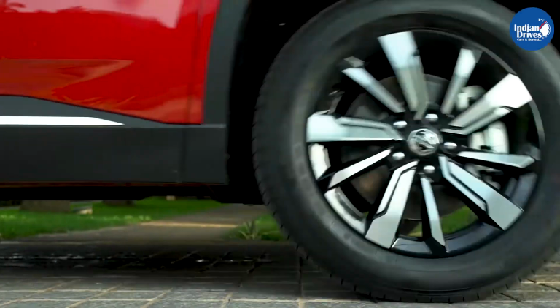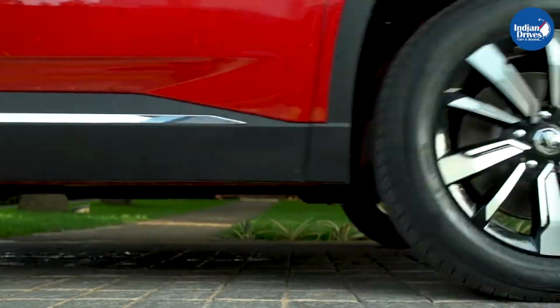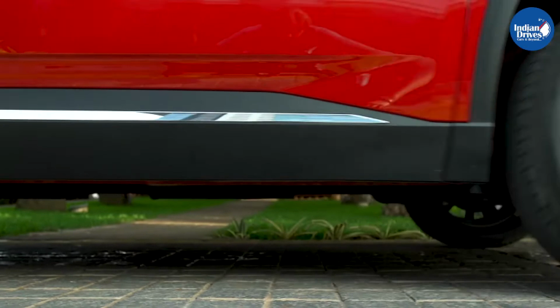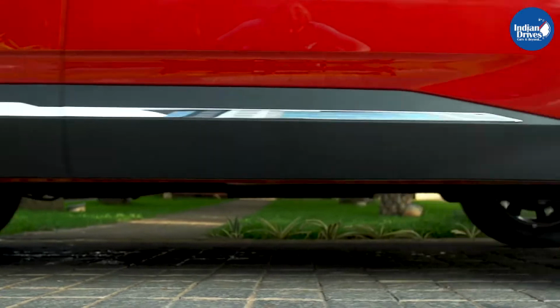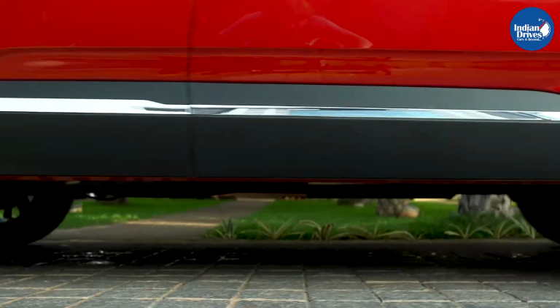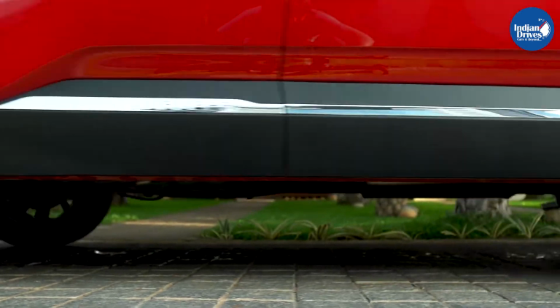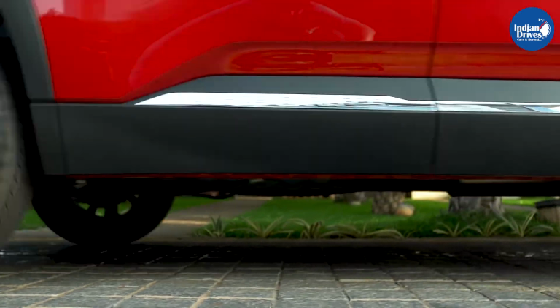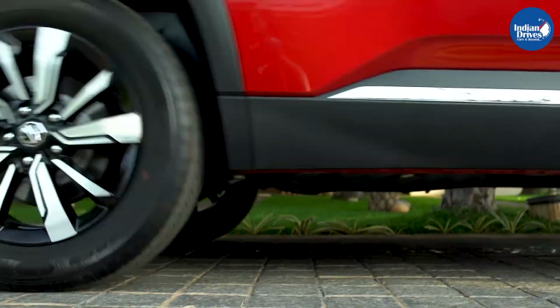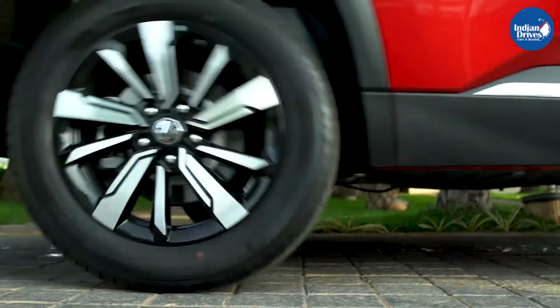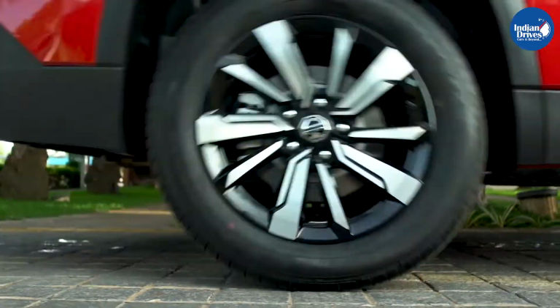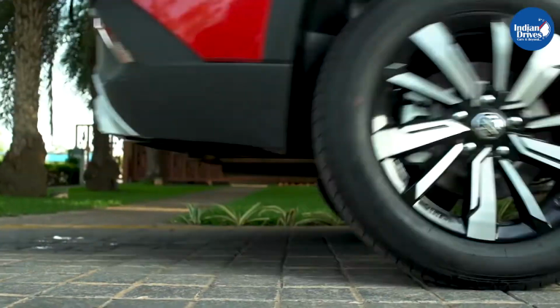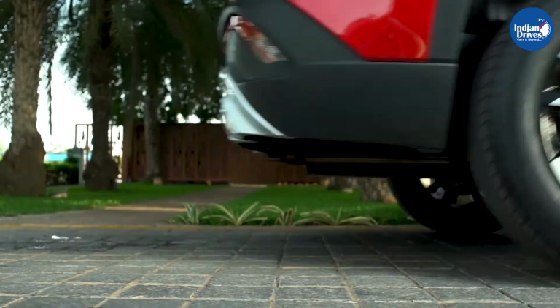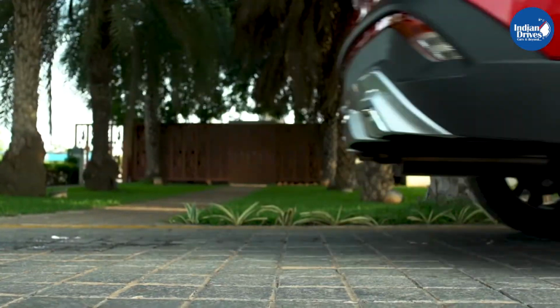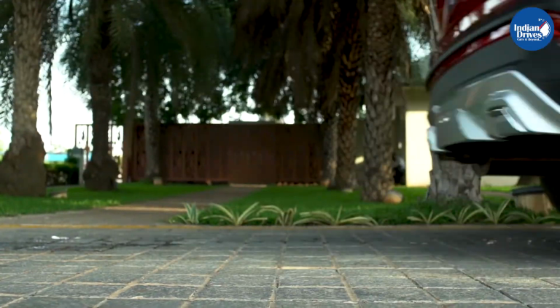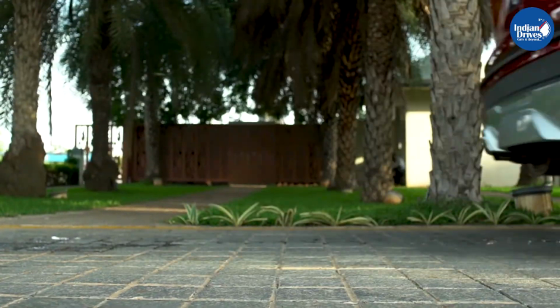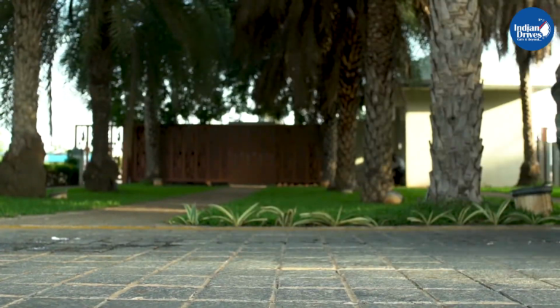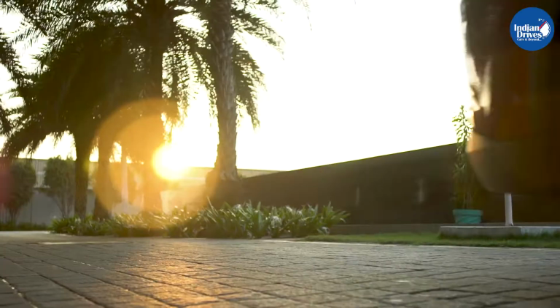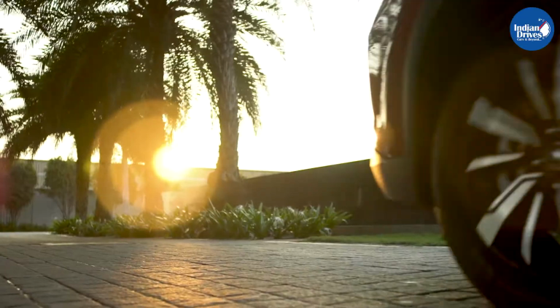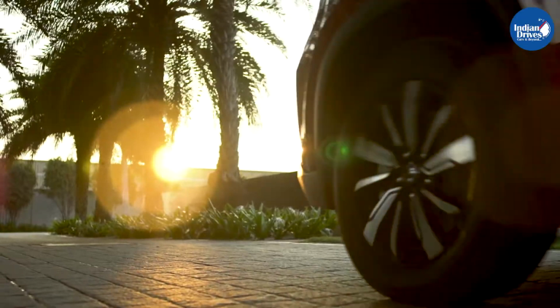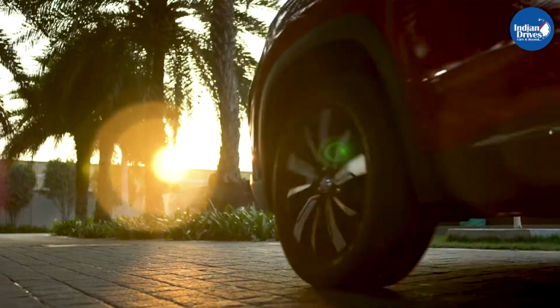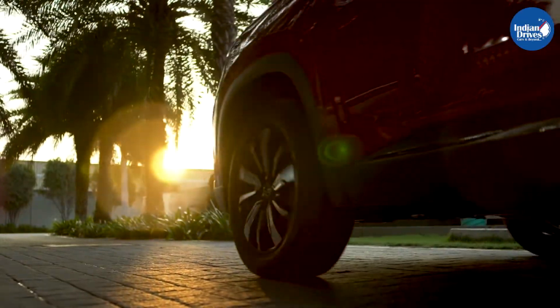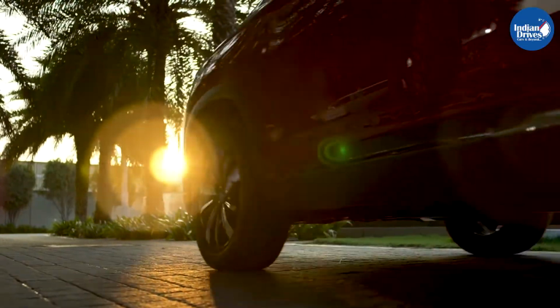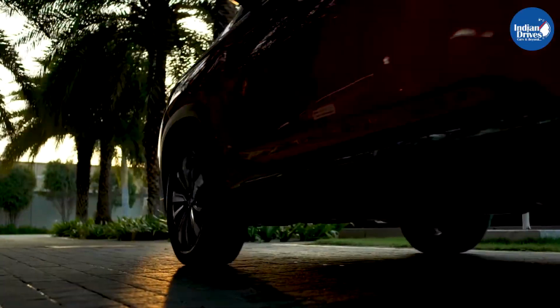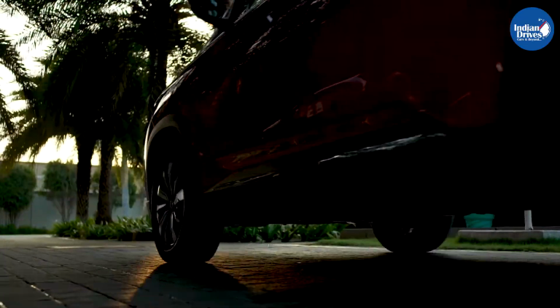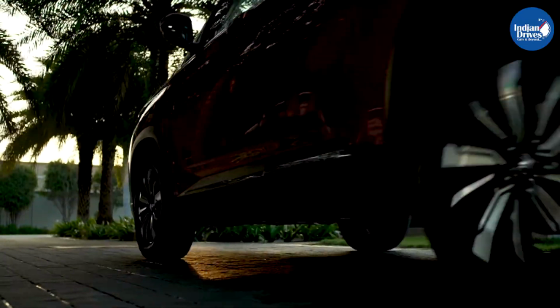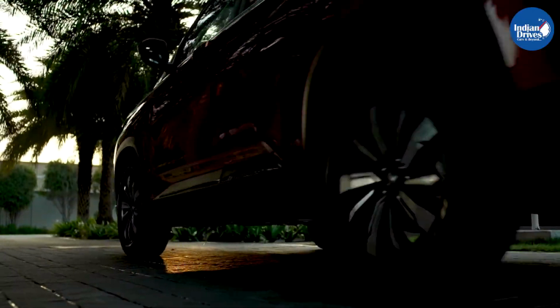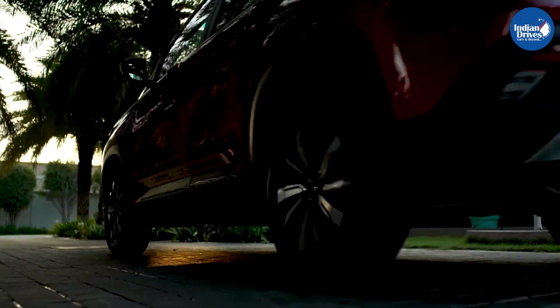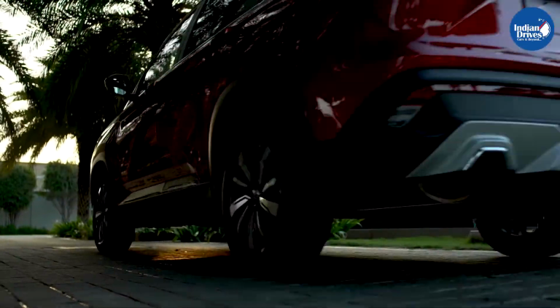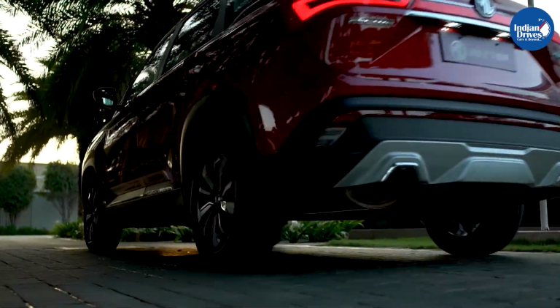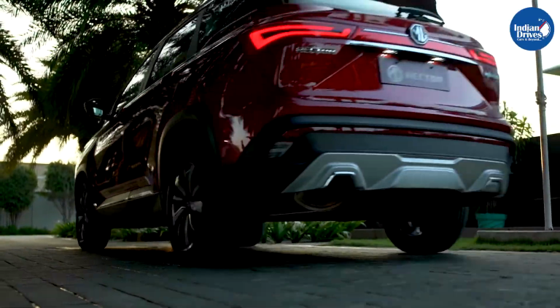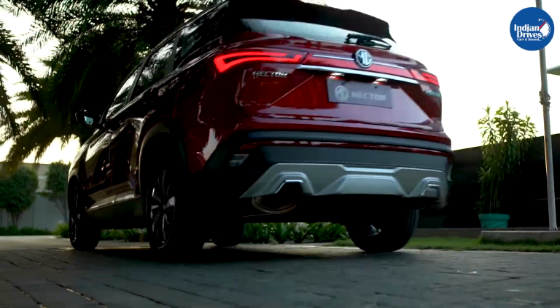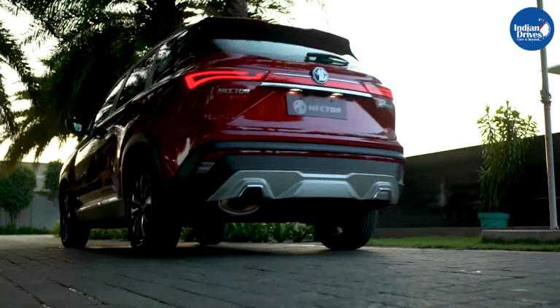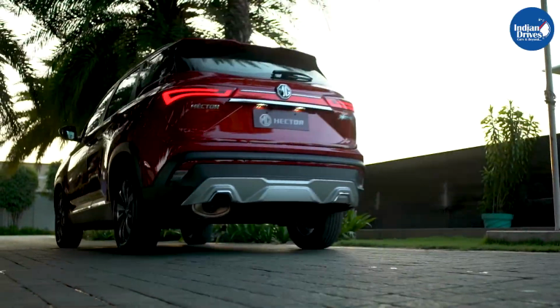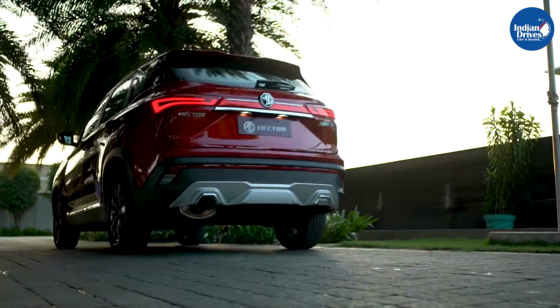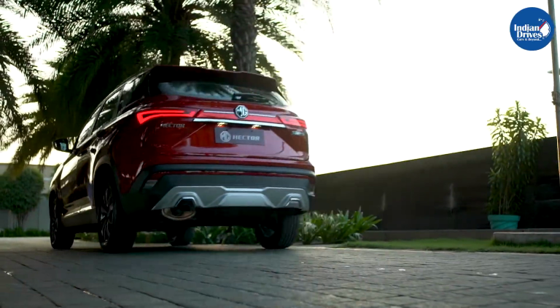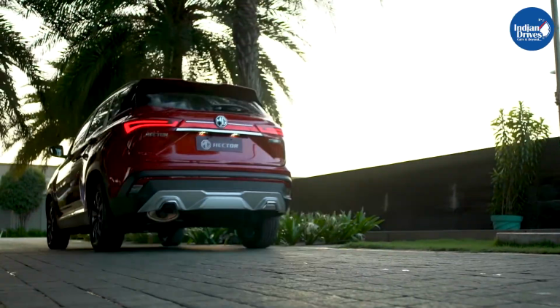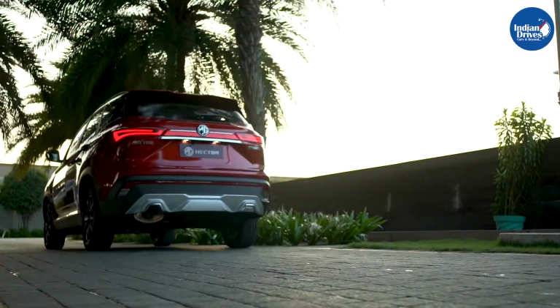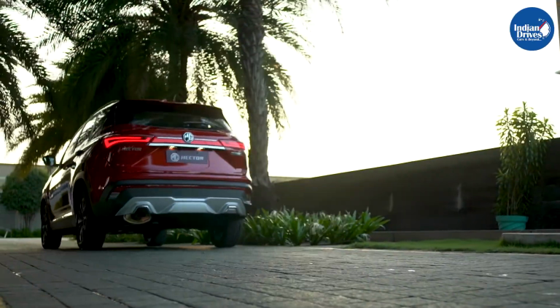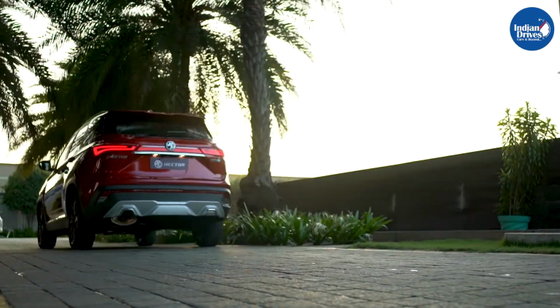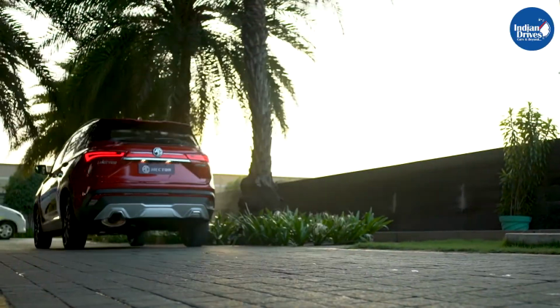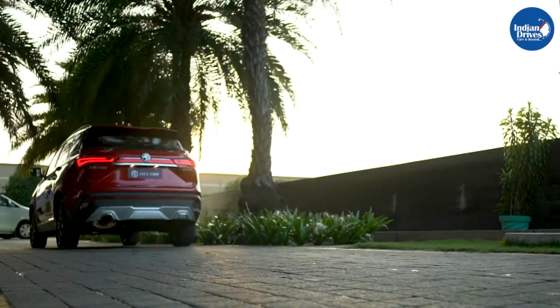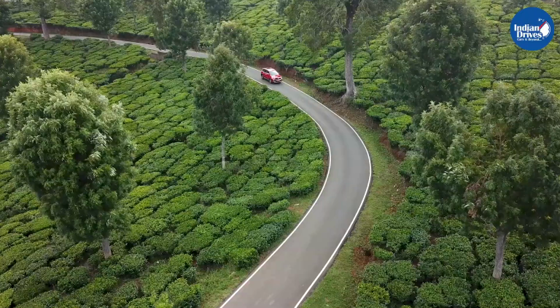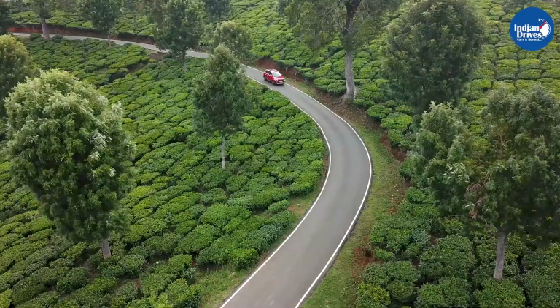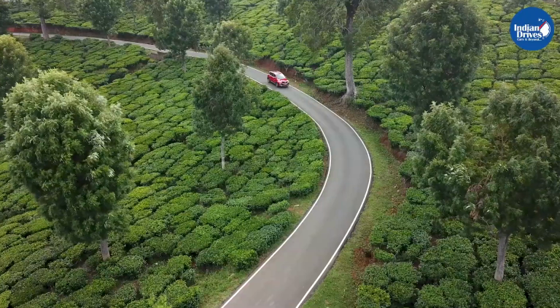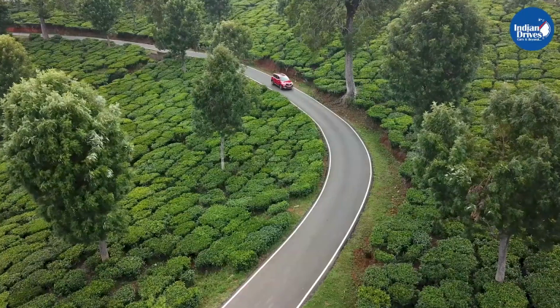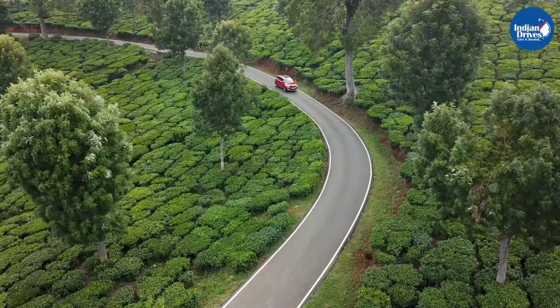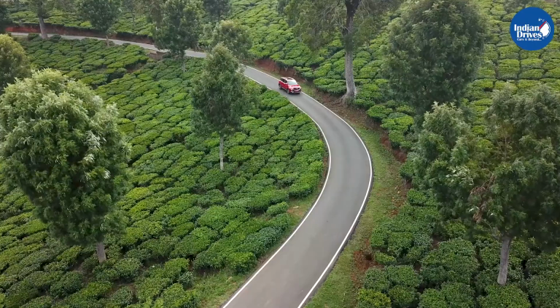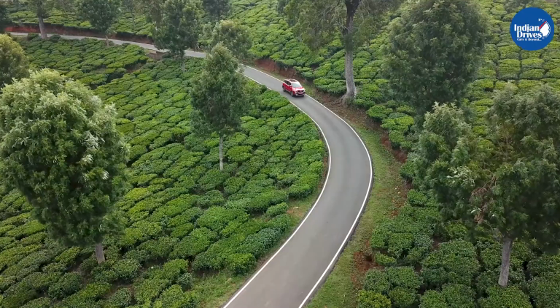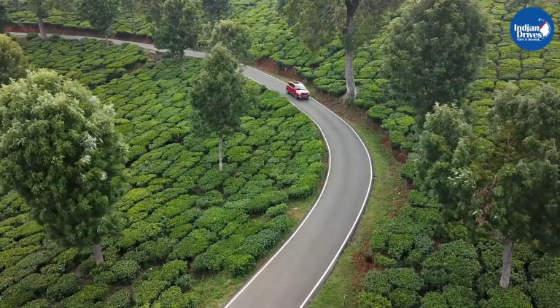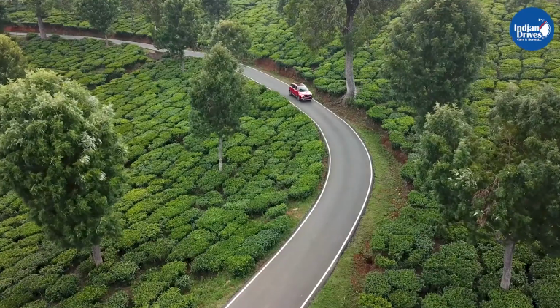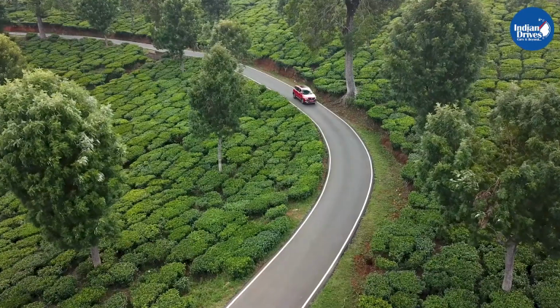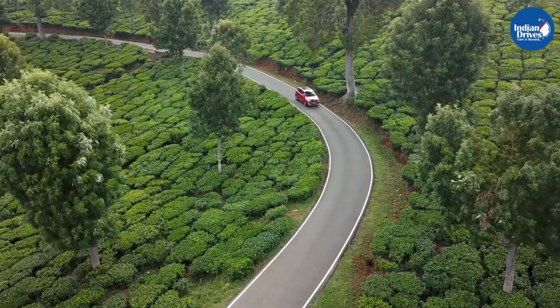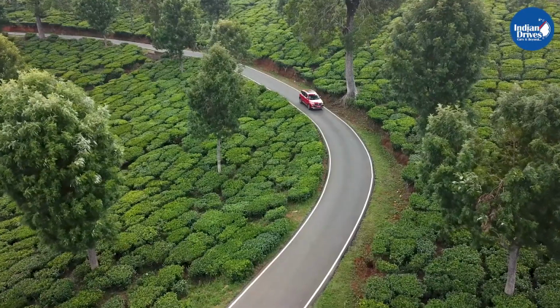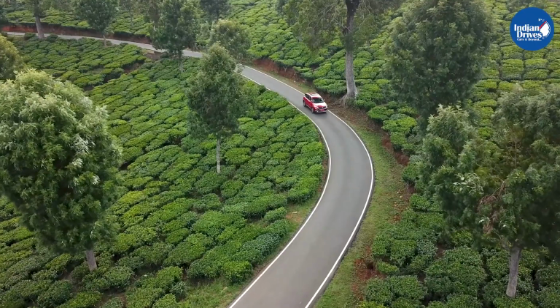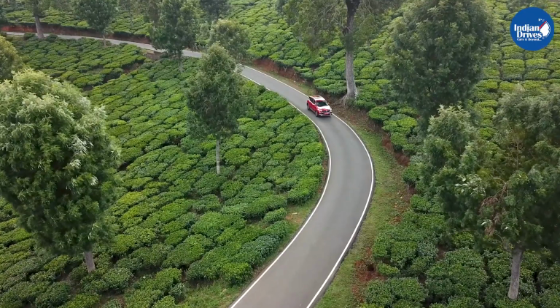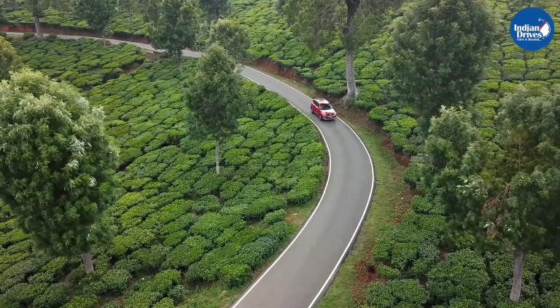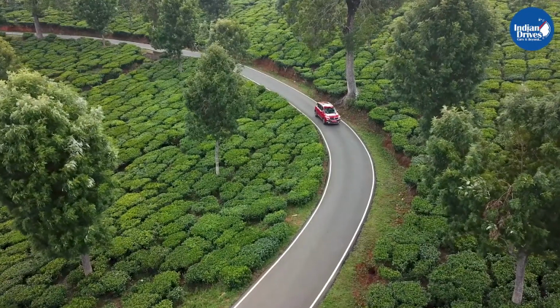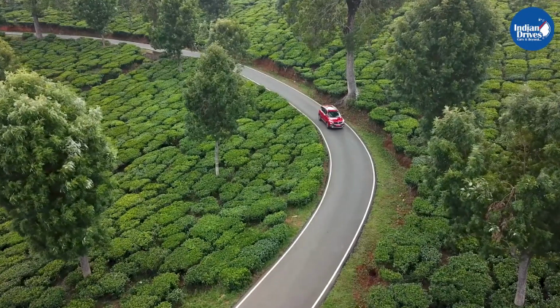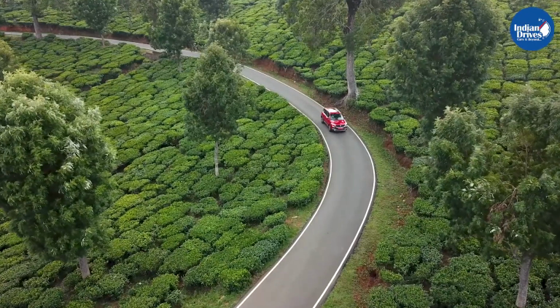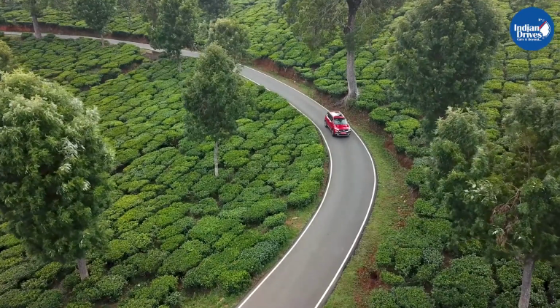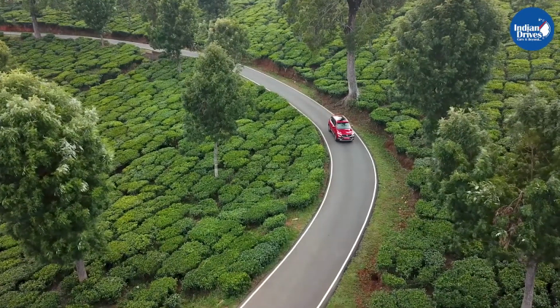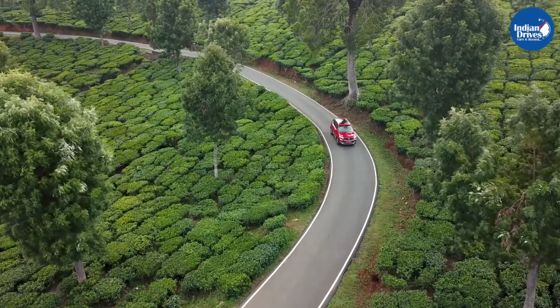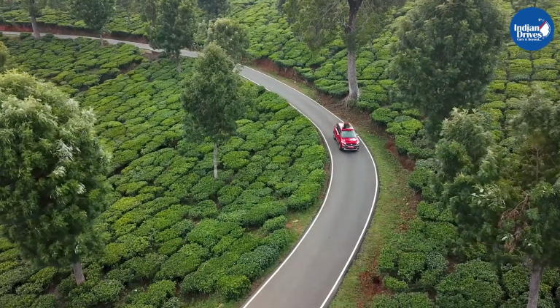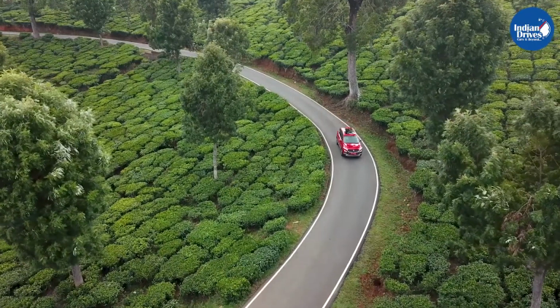The MG Hector in India rivals the likes of the Kia Seltos, Jeep Compass, Tata Harrier, Mahindra XUV500, and the Hyundai Creta.